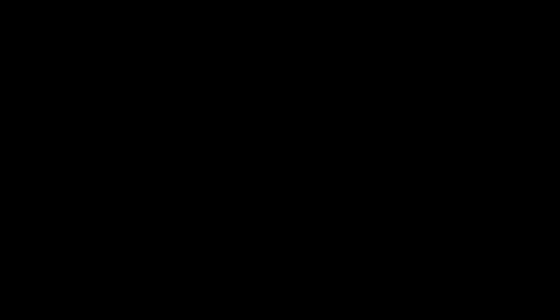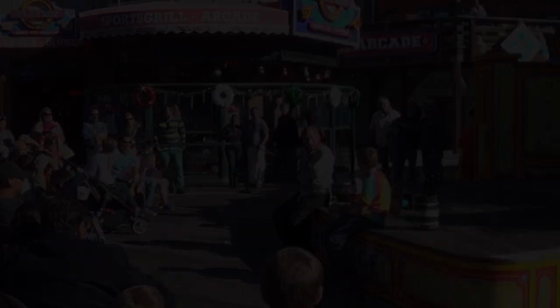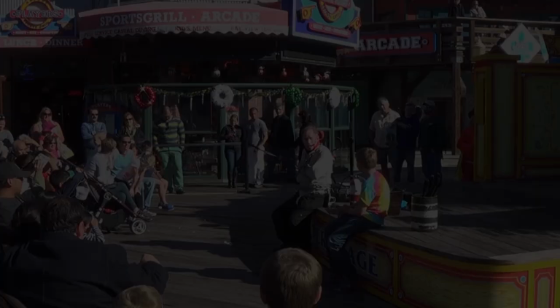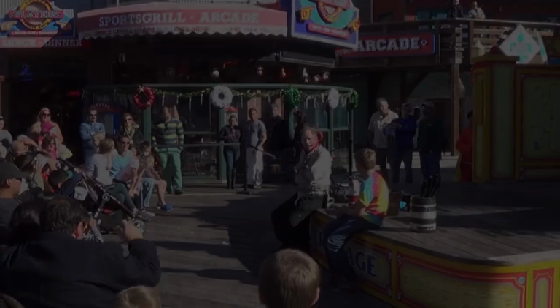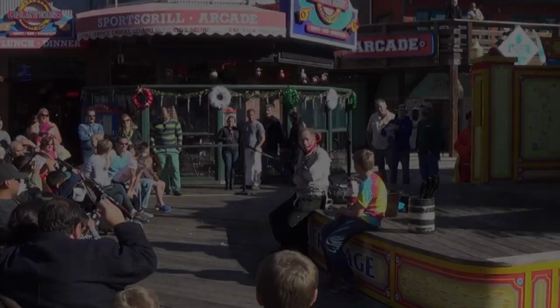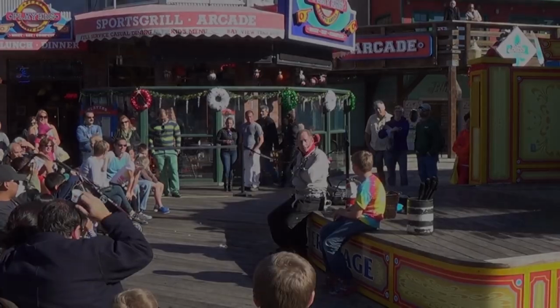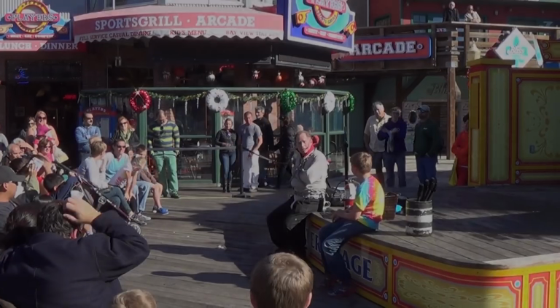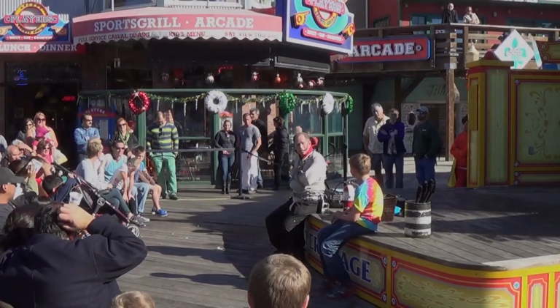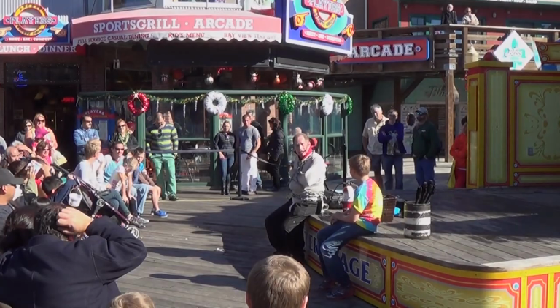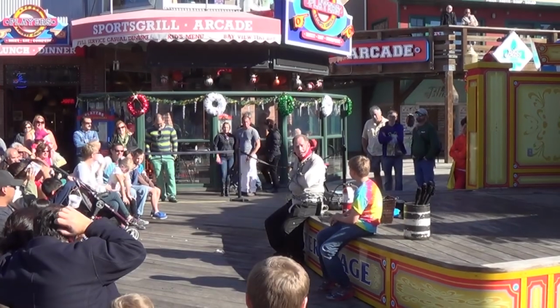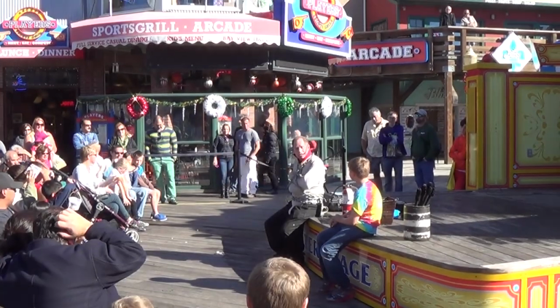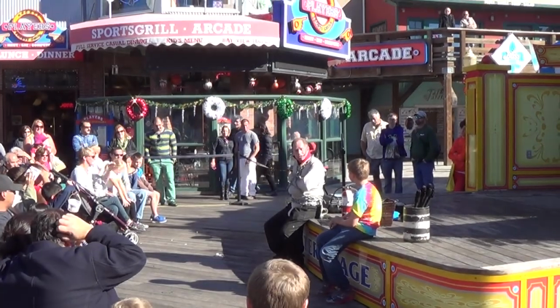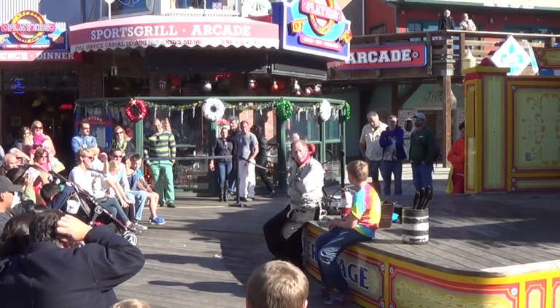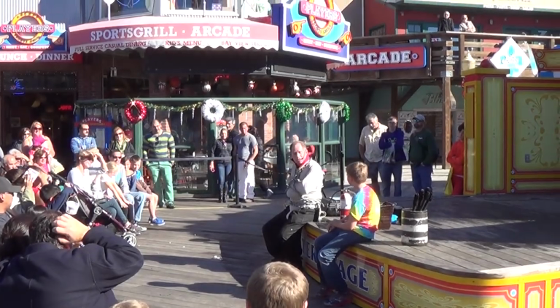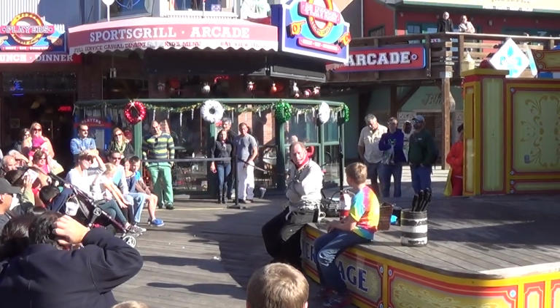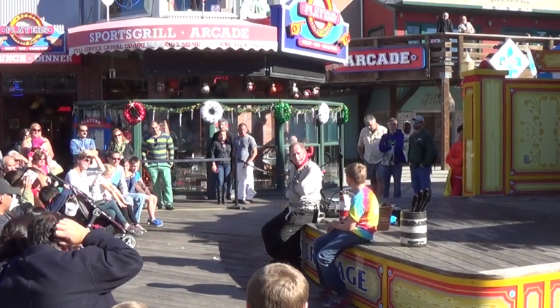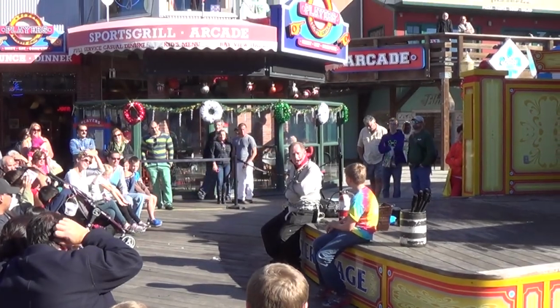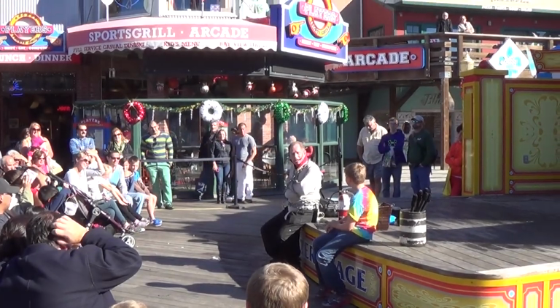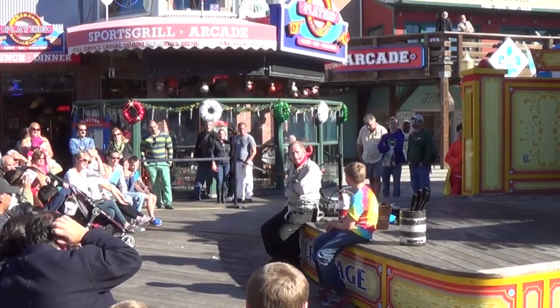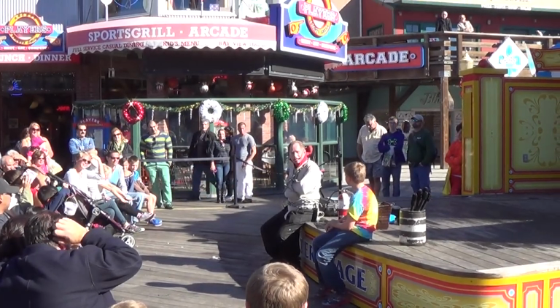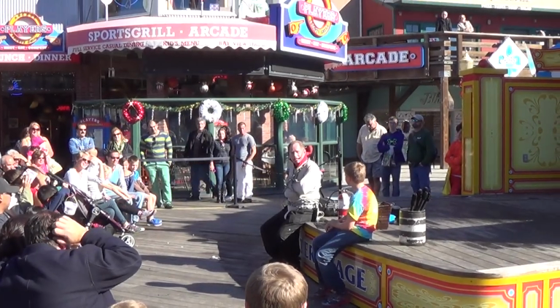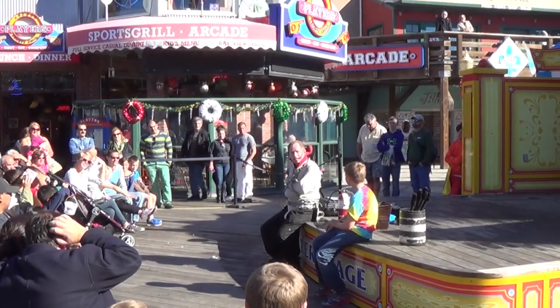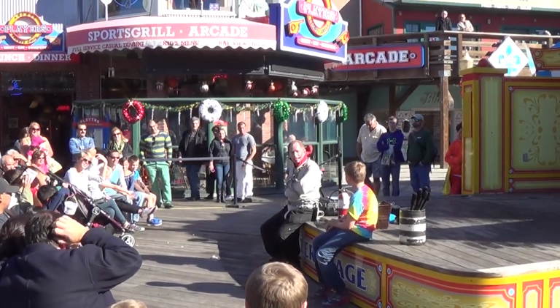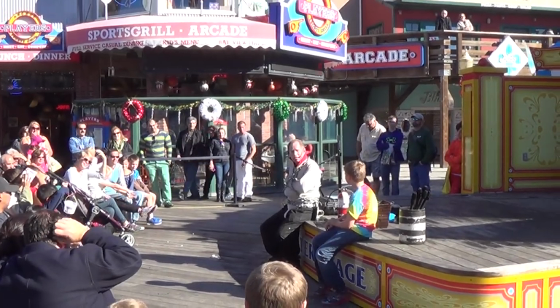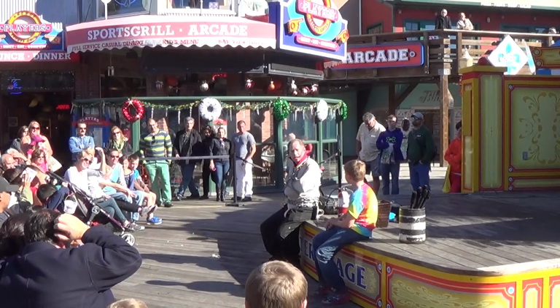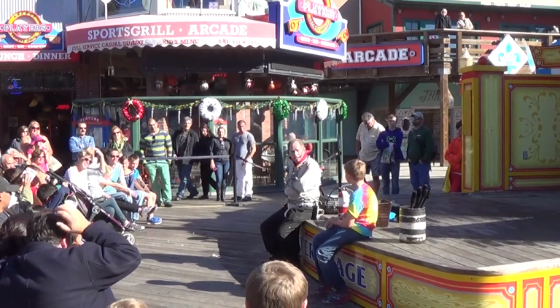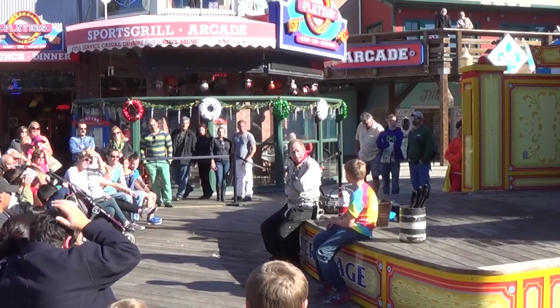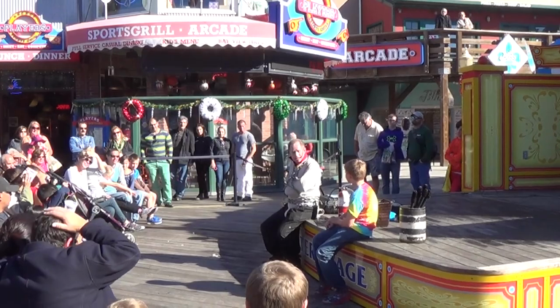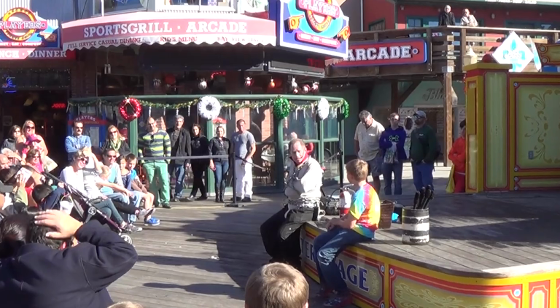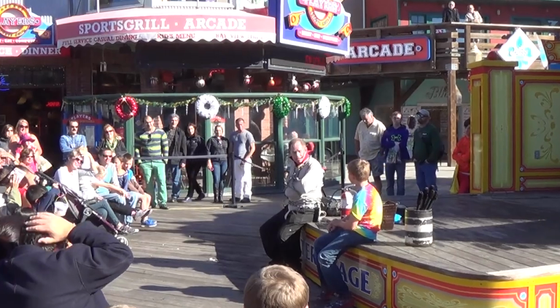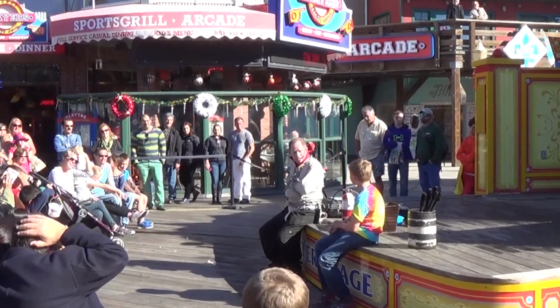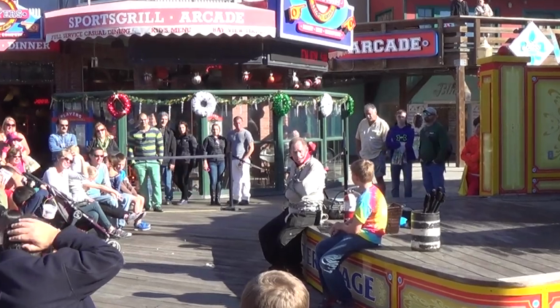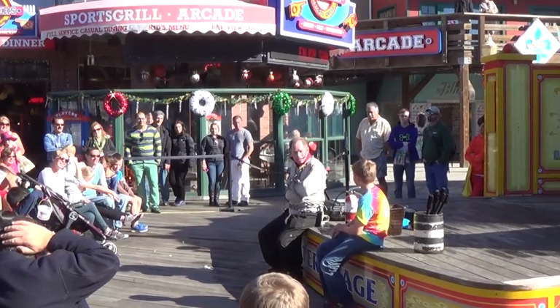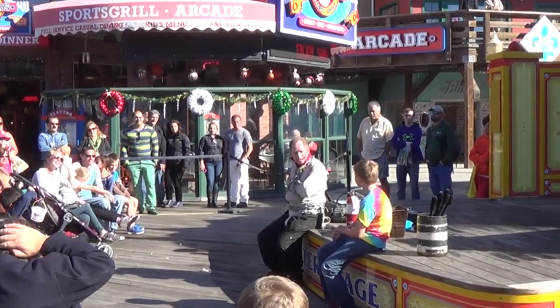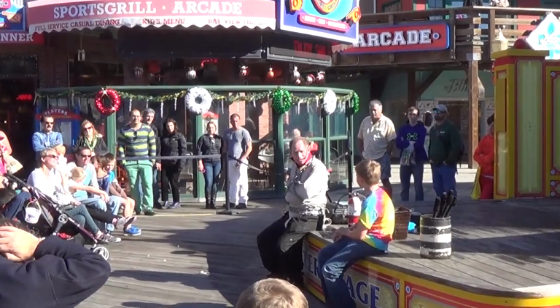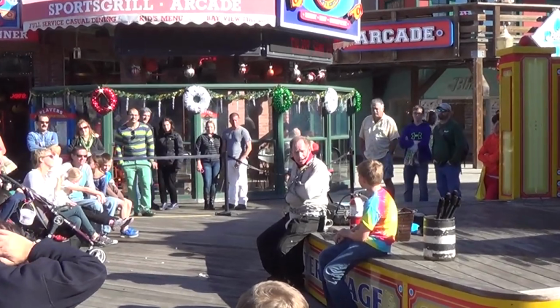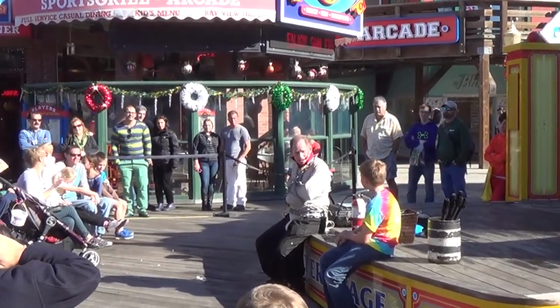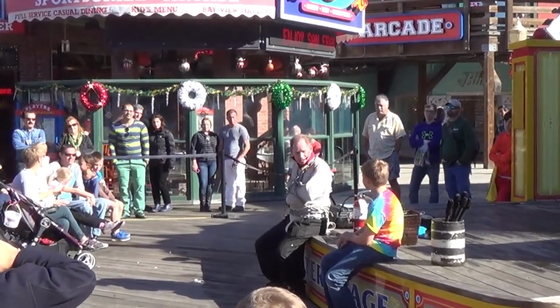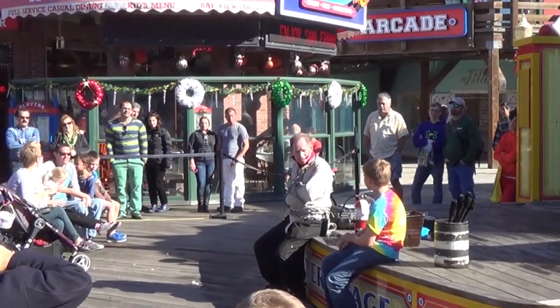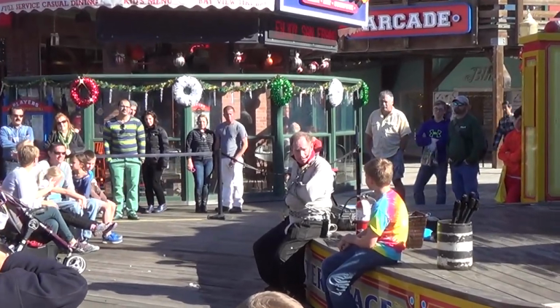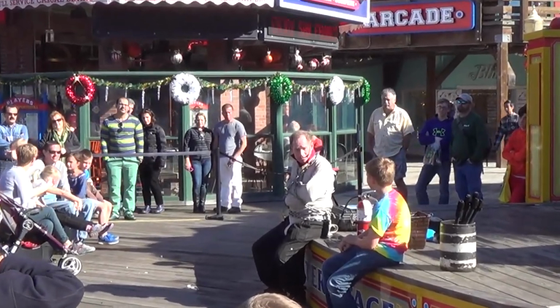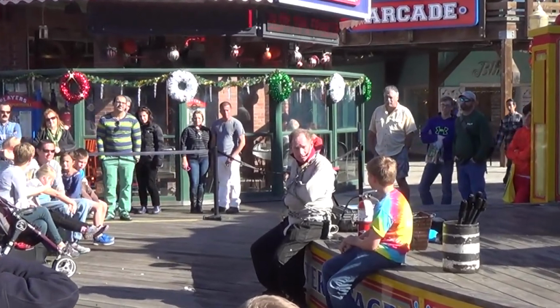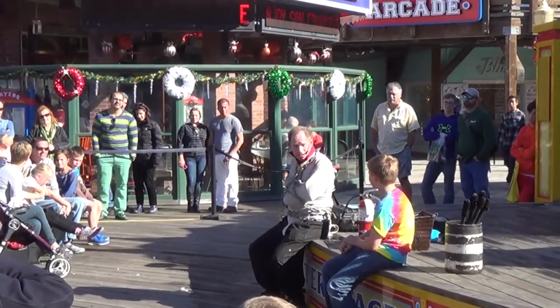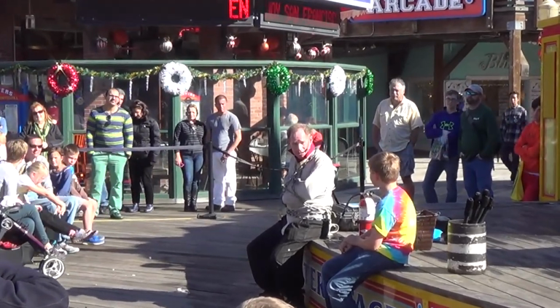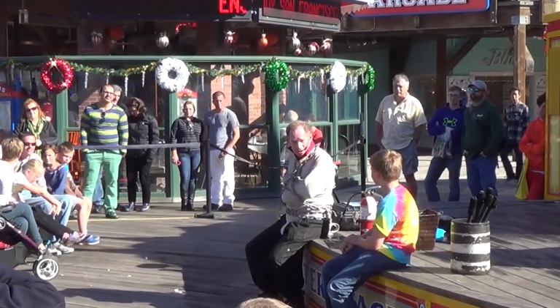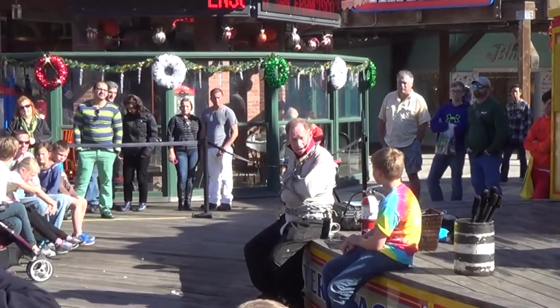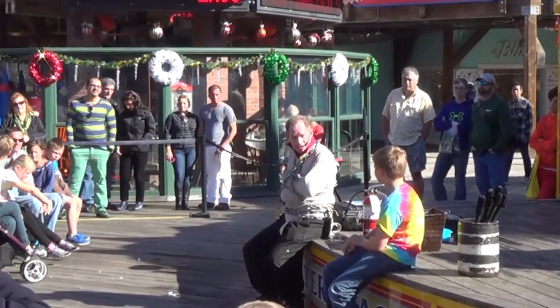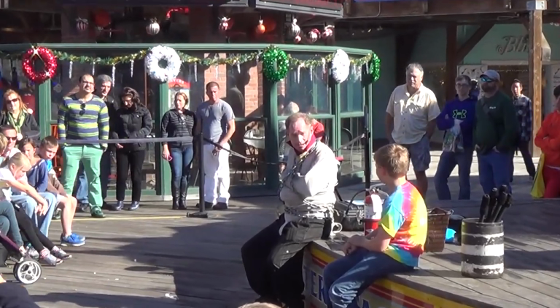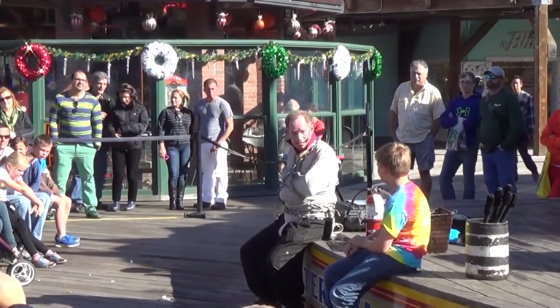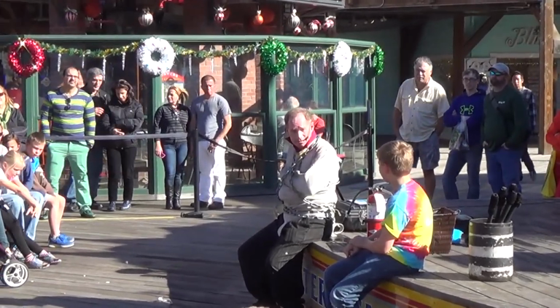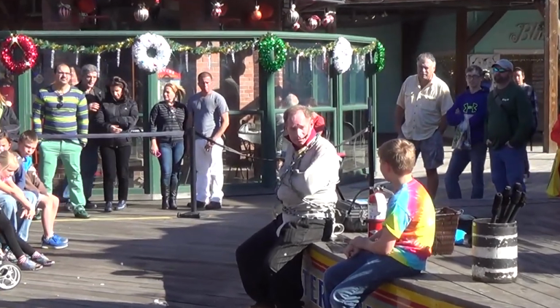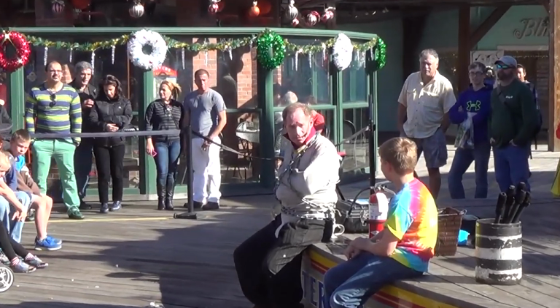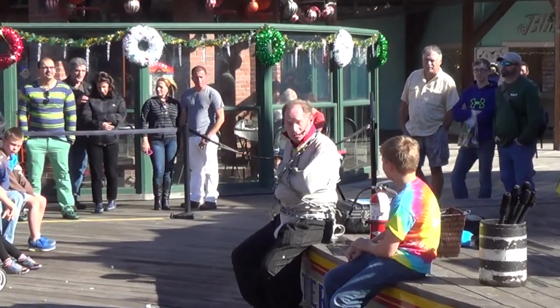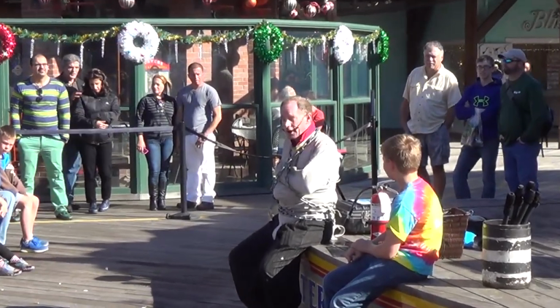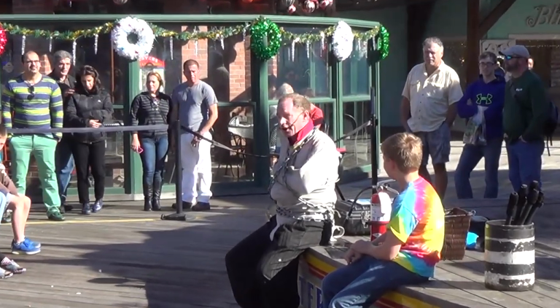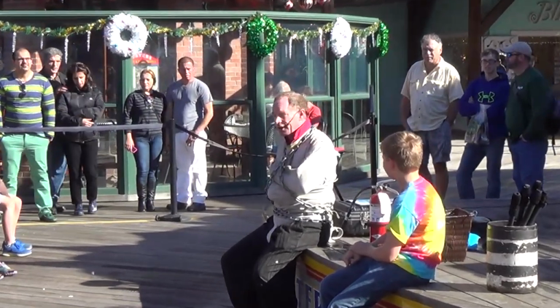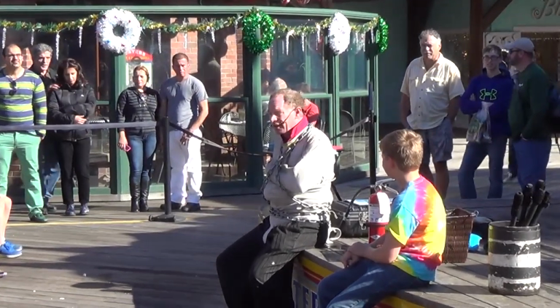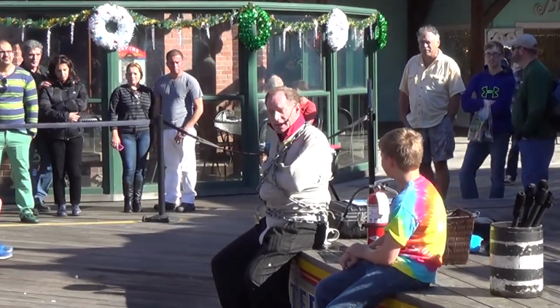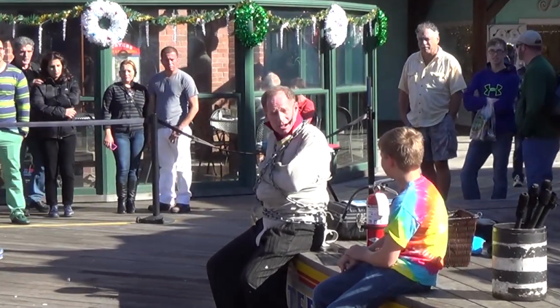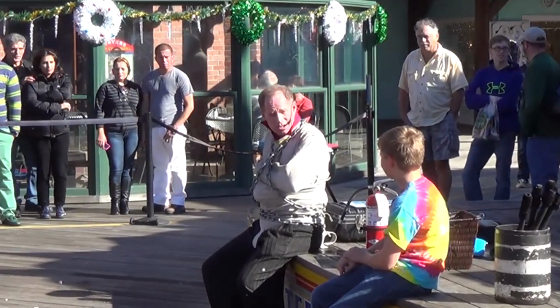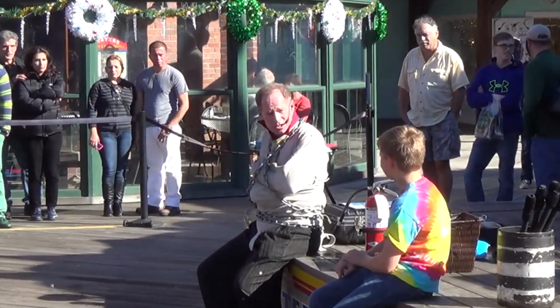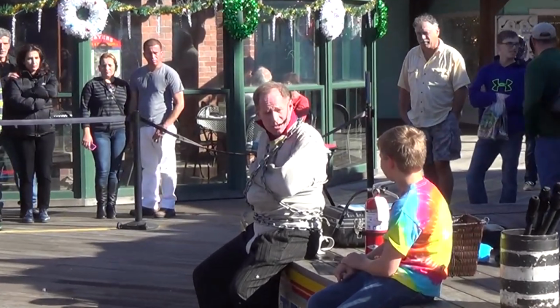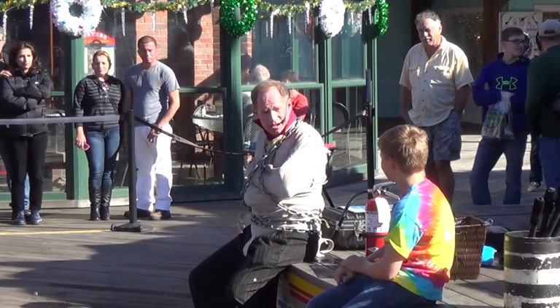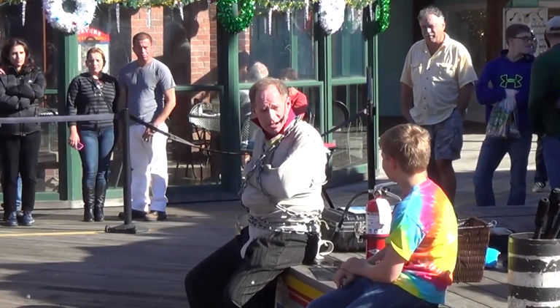Now I'm going to get out of the straitjacket in less than 60 seconds. You think I can do it?